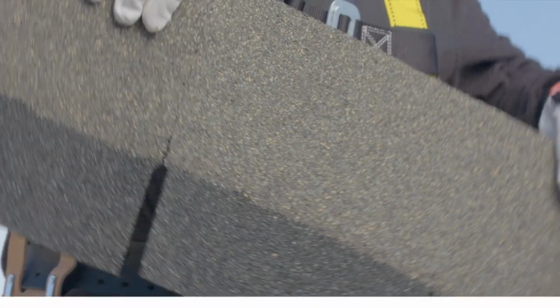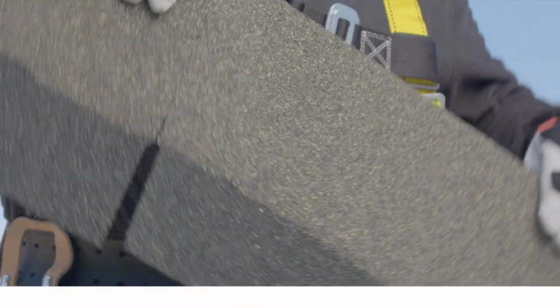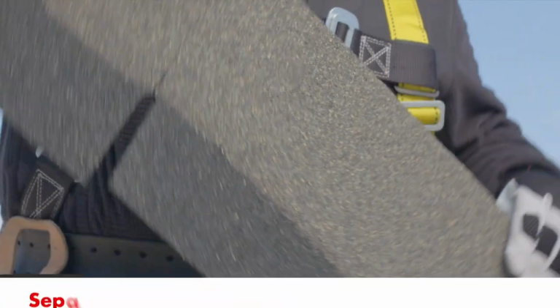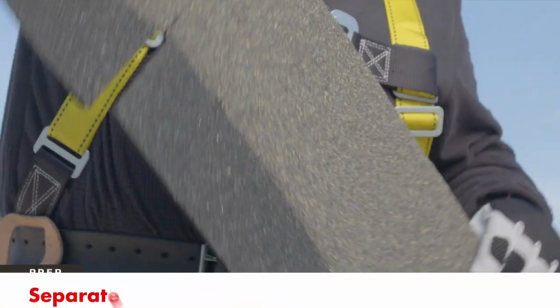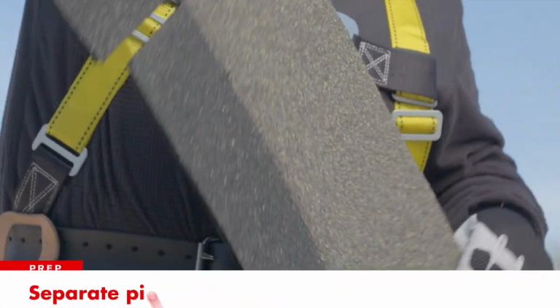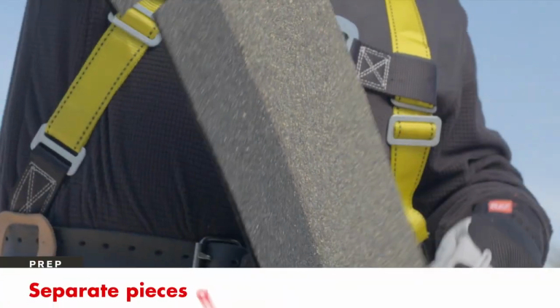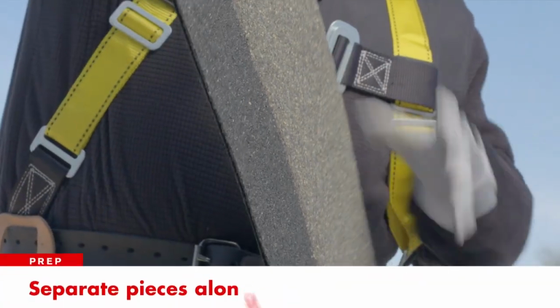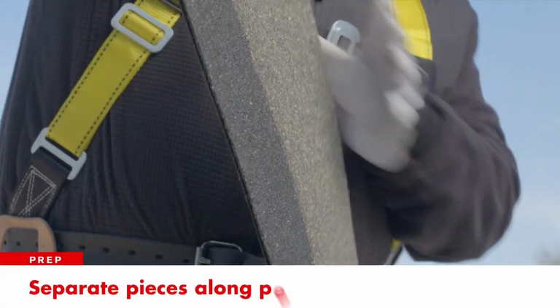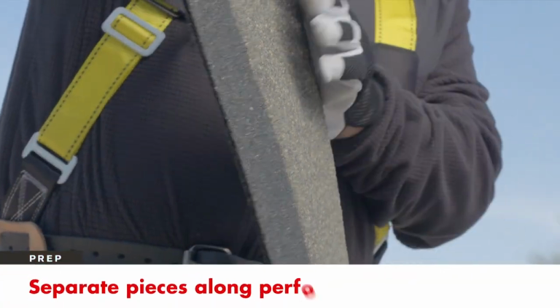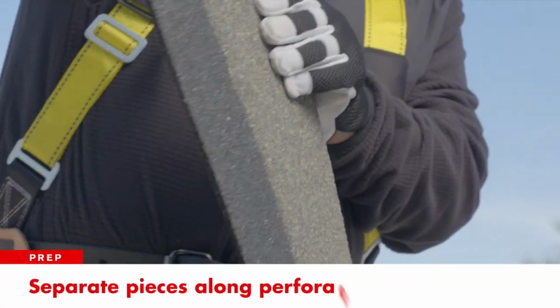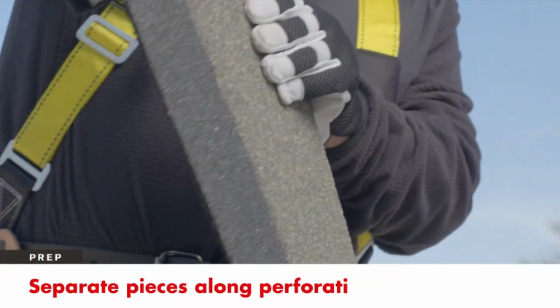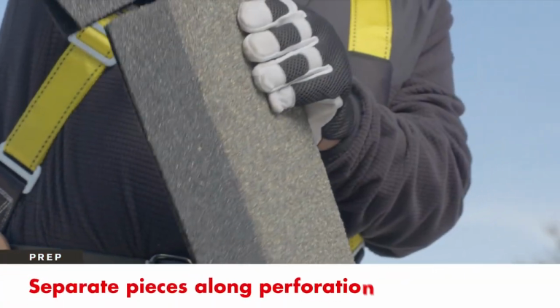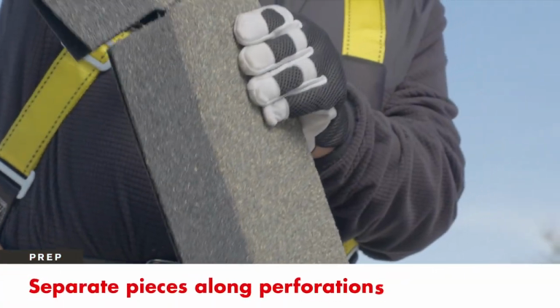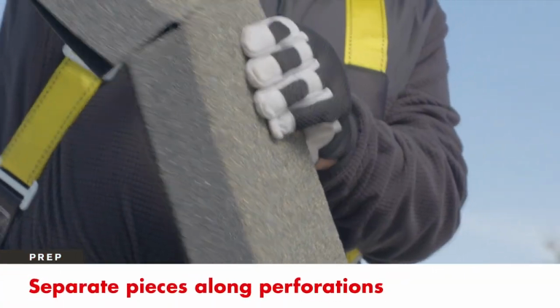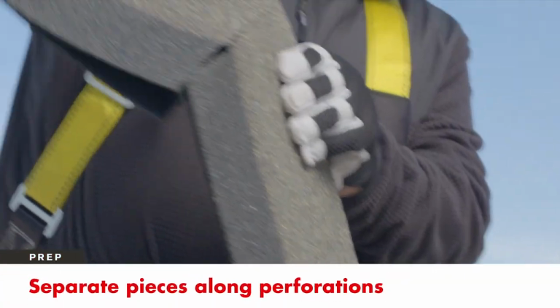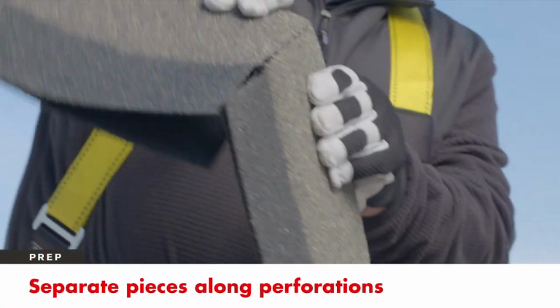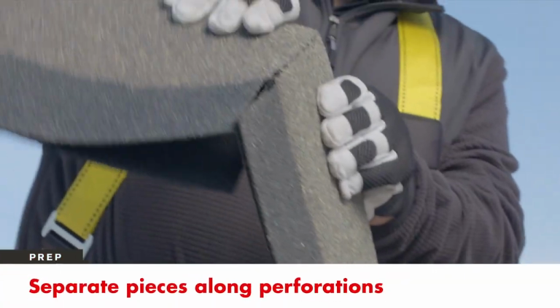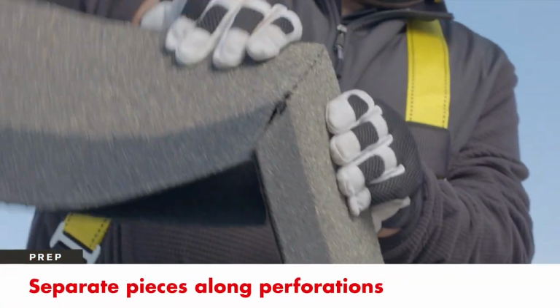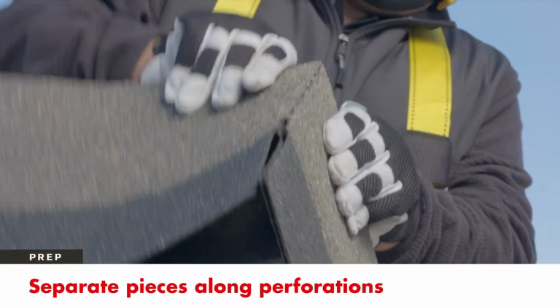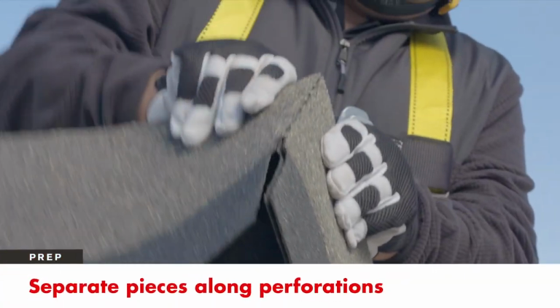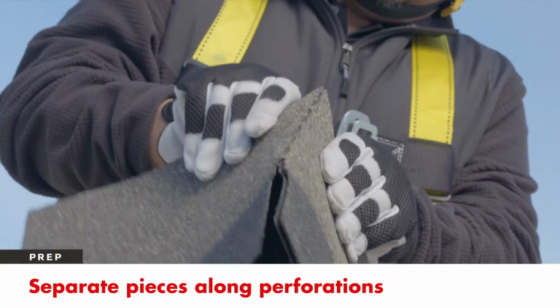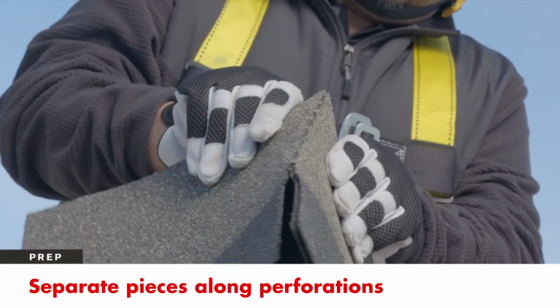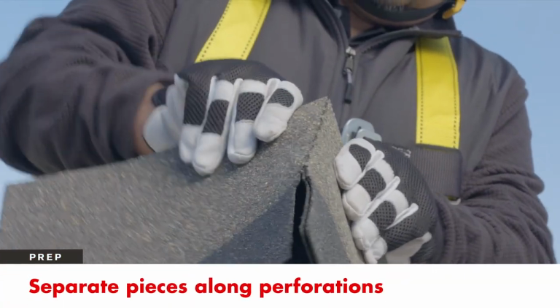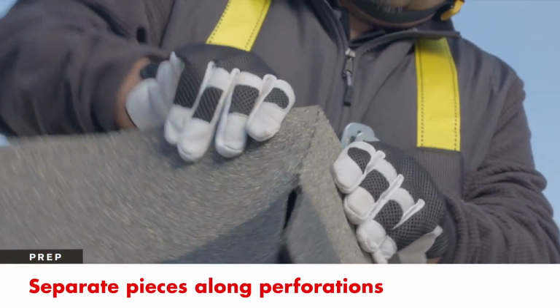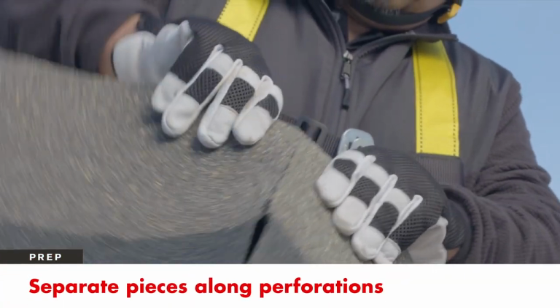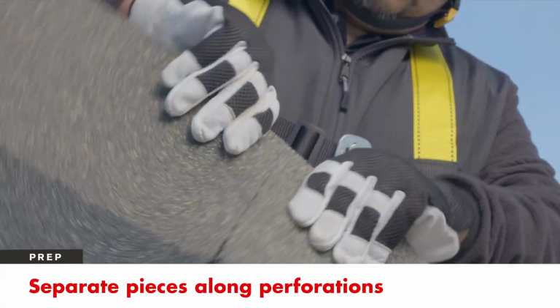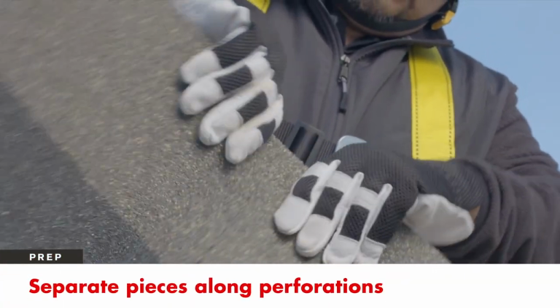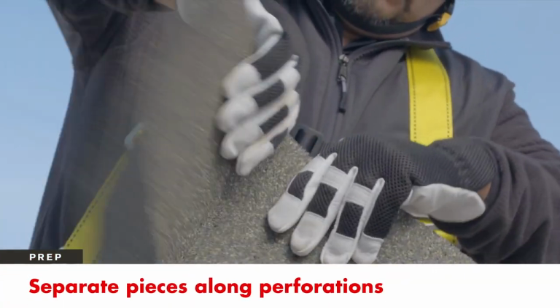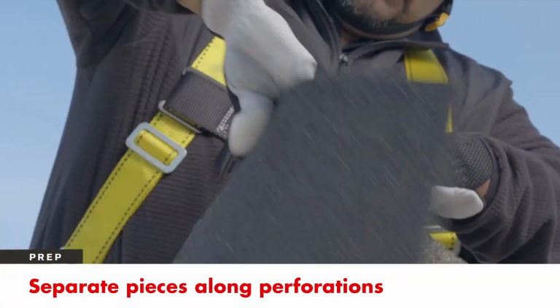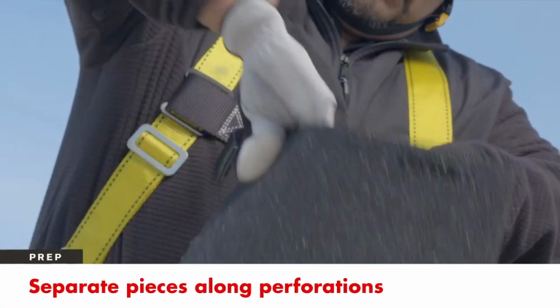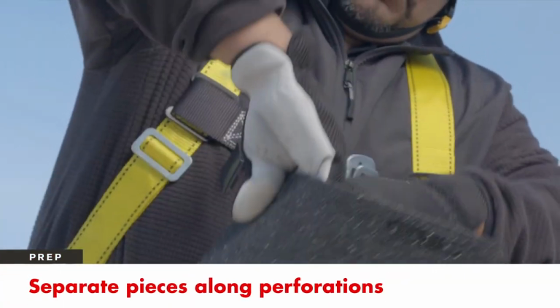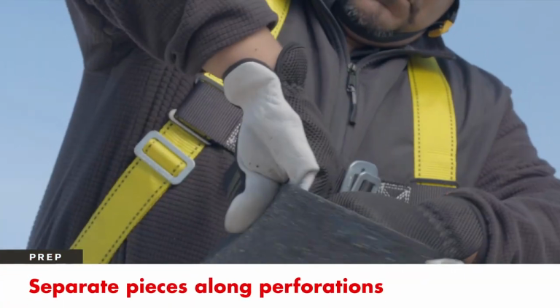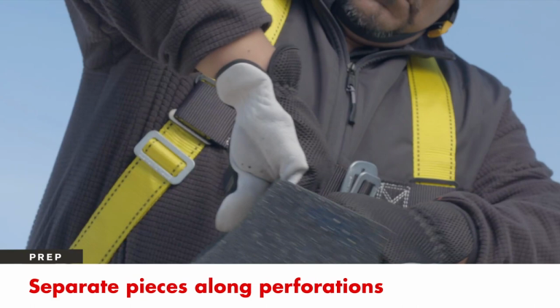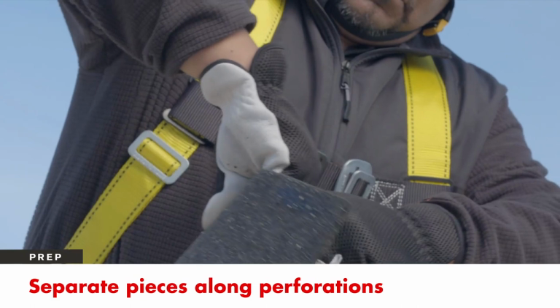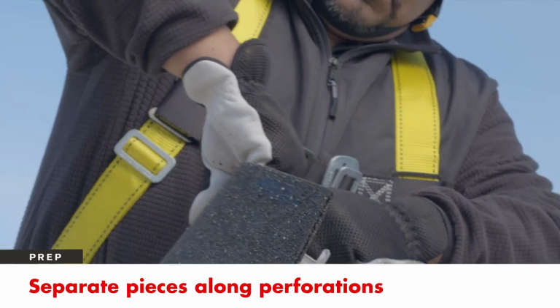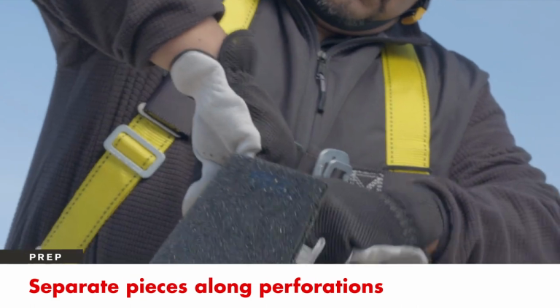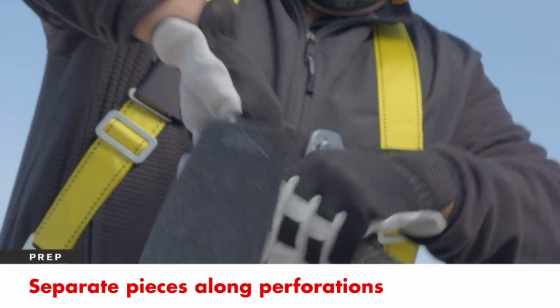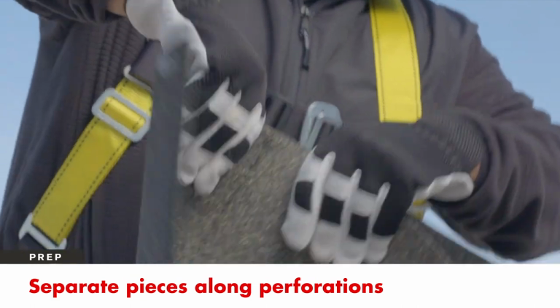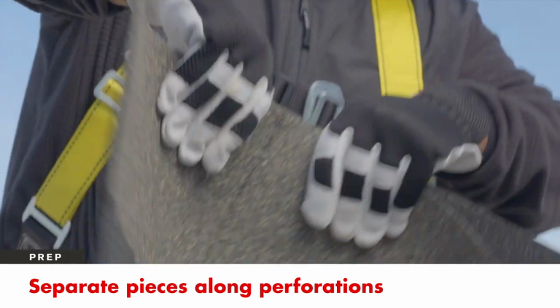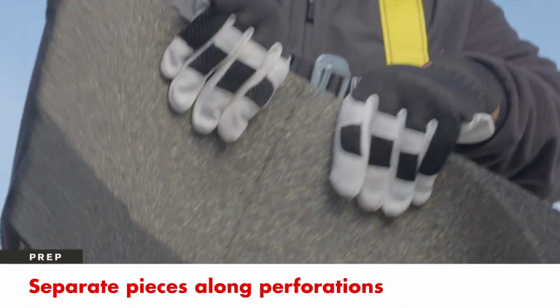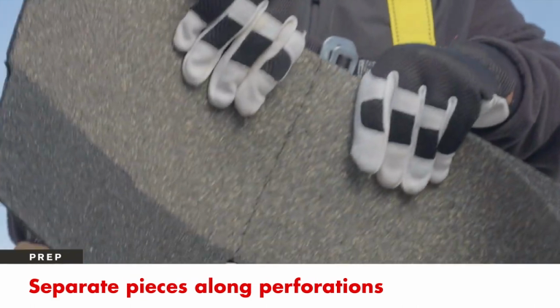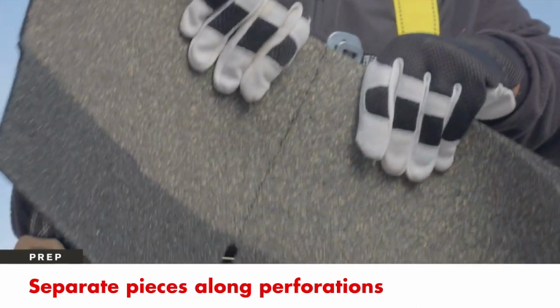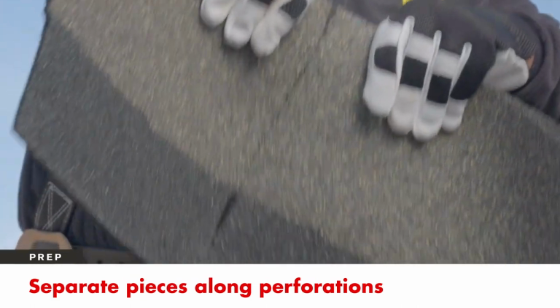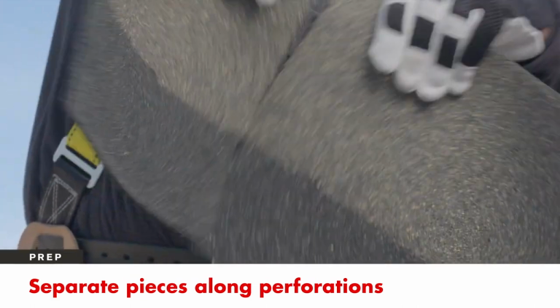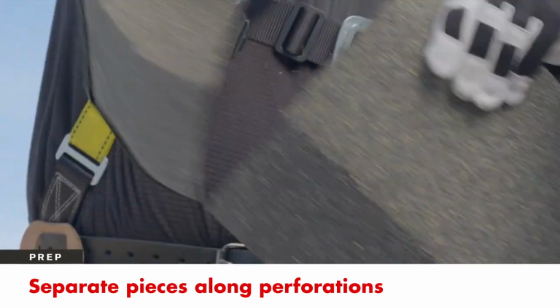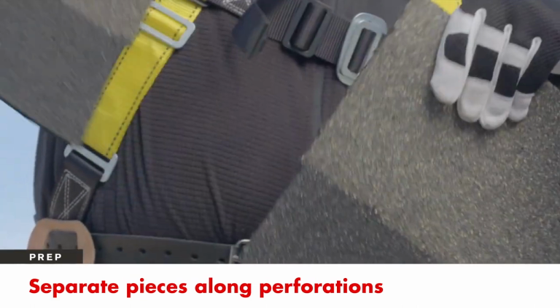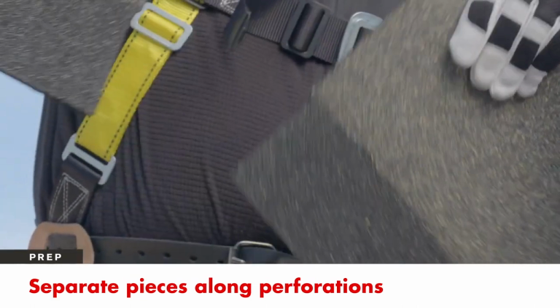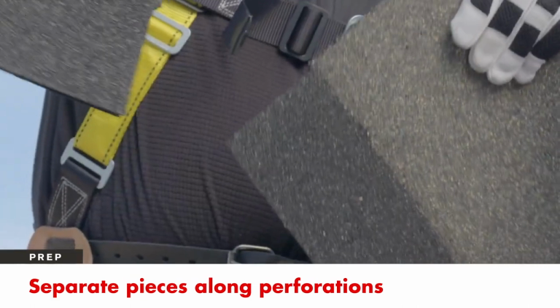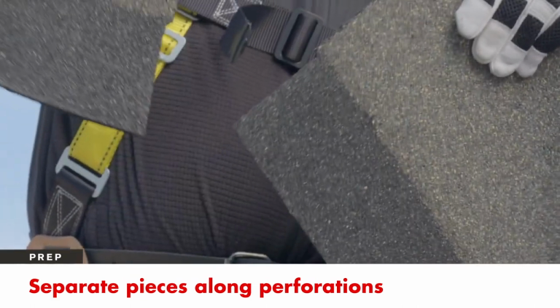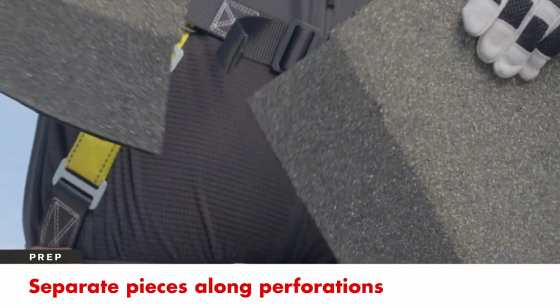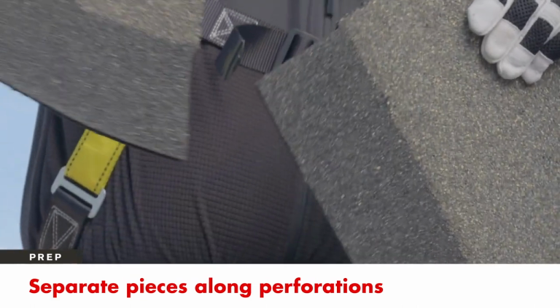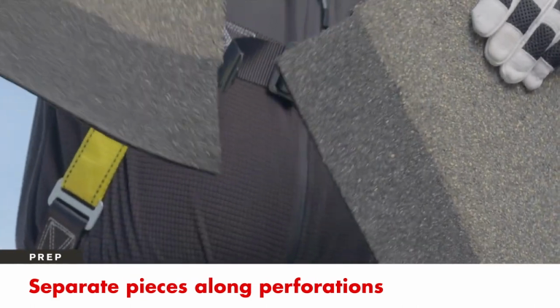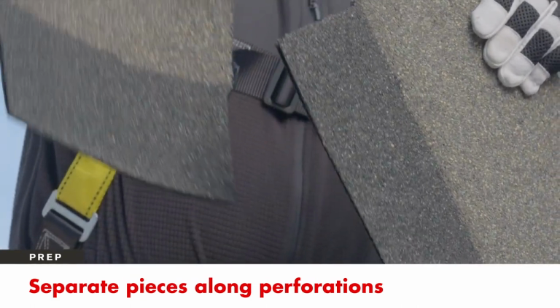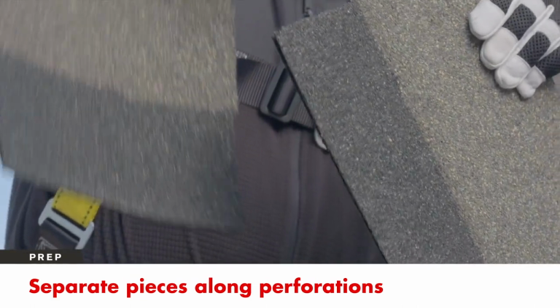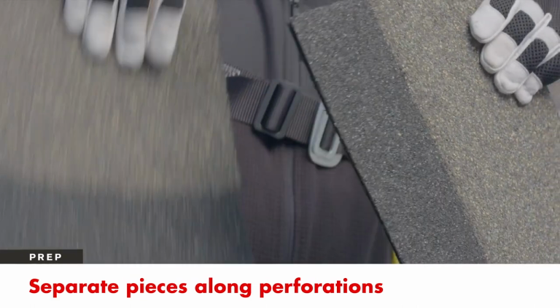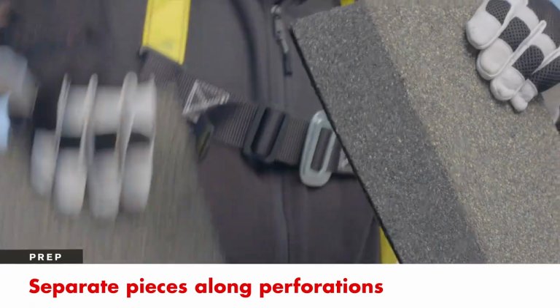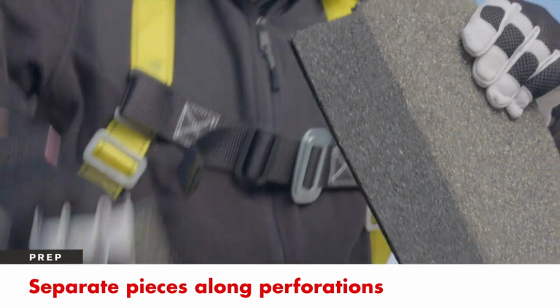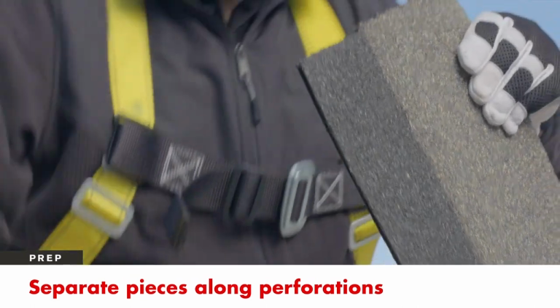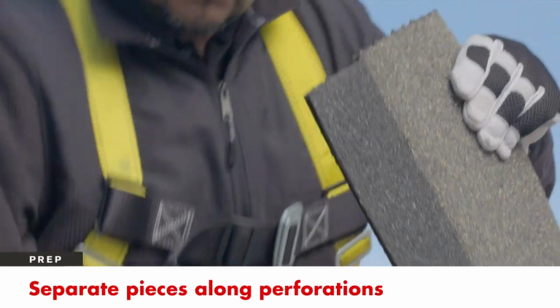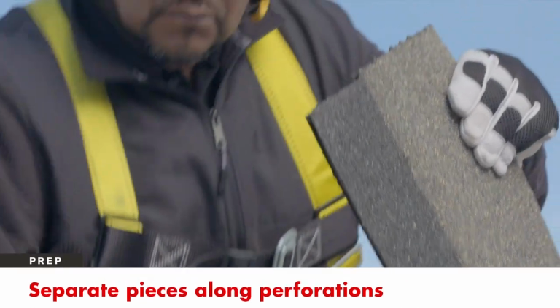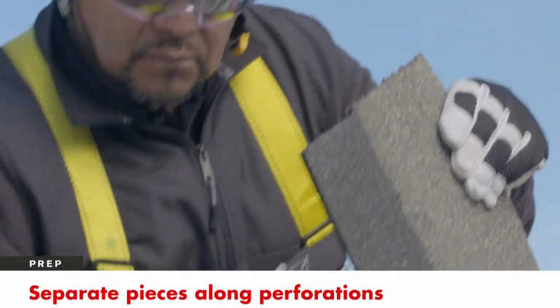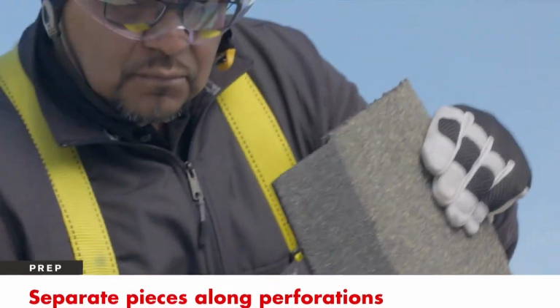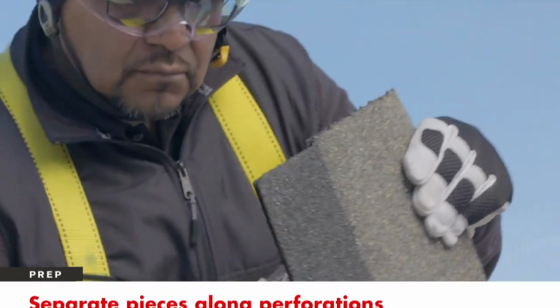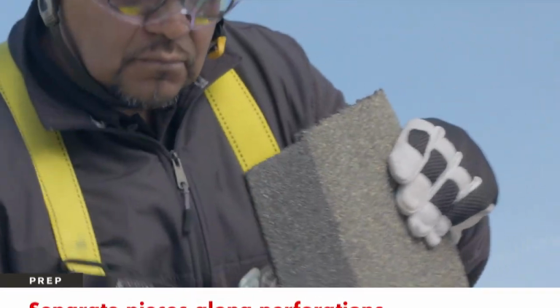Before installation, separate each piece into three individual ridge cap shingle pieces at the pre-scored perforations.